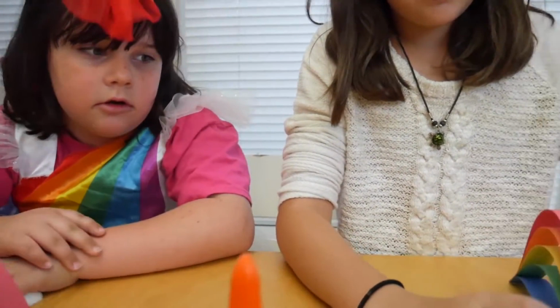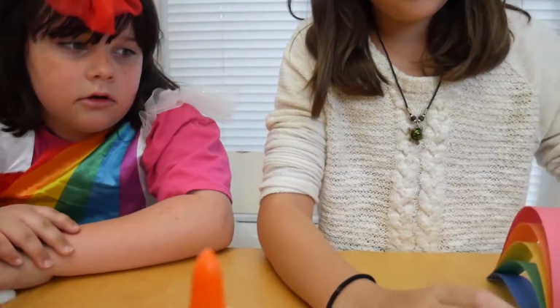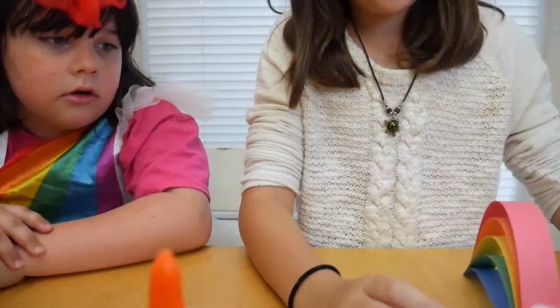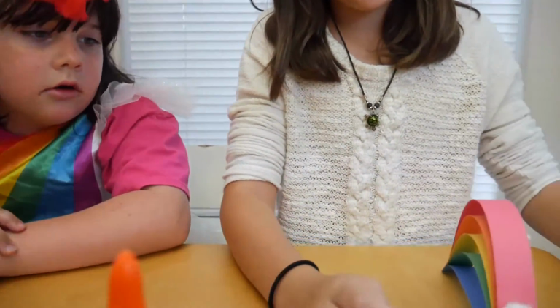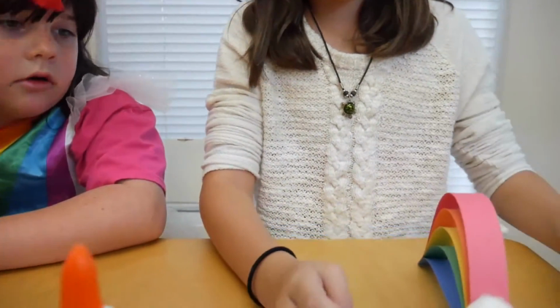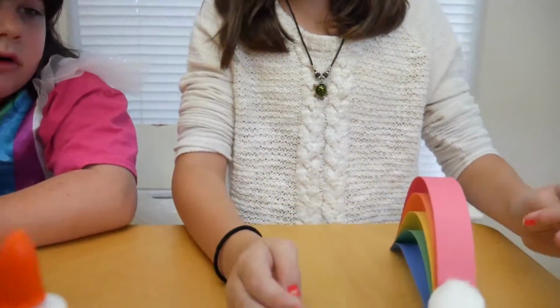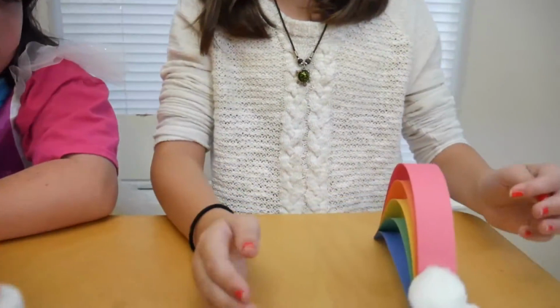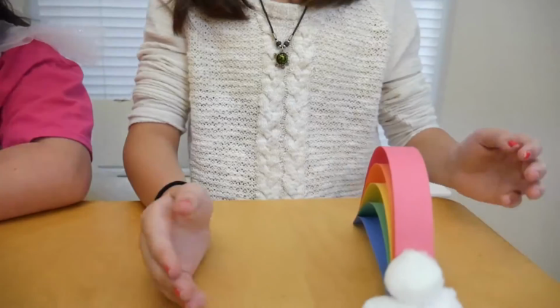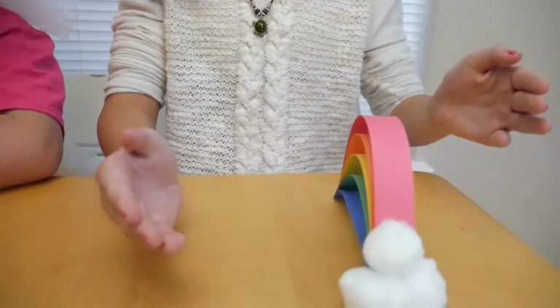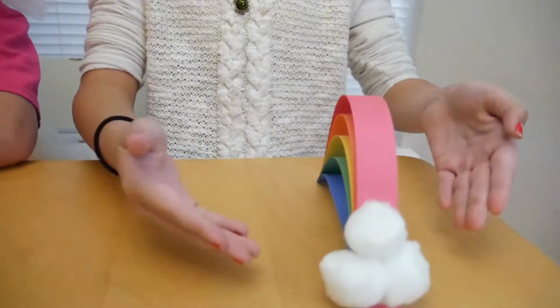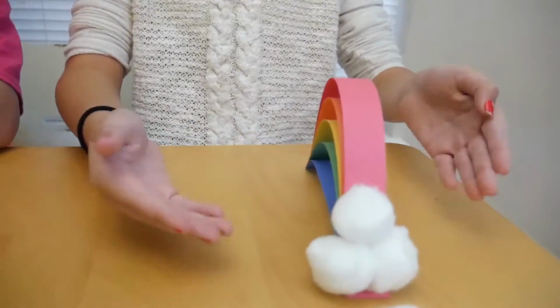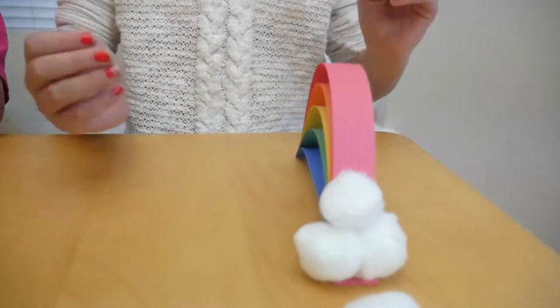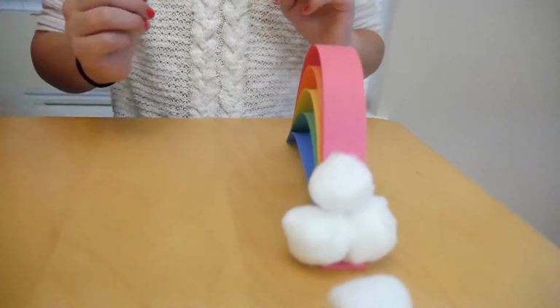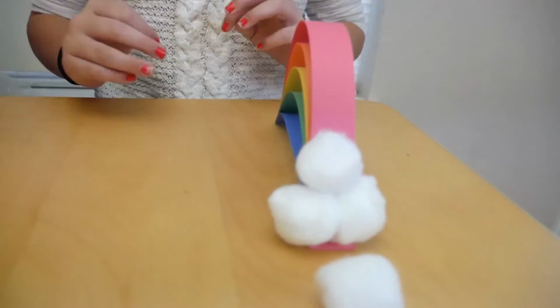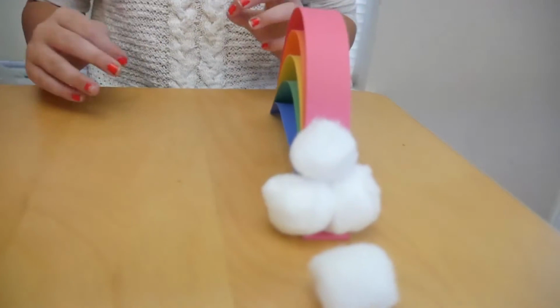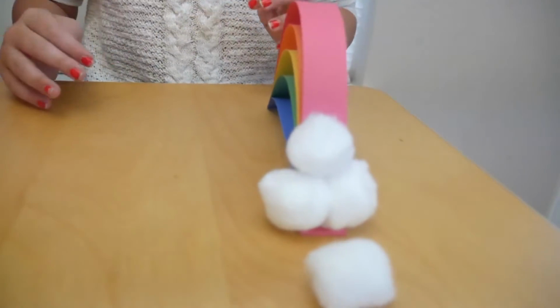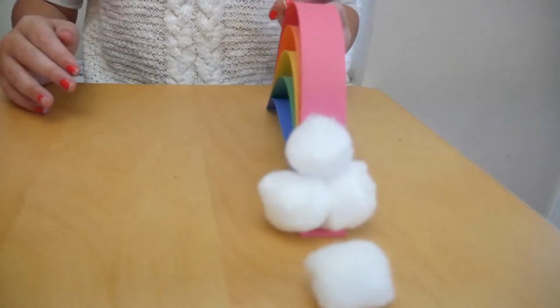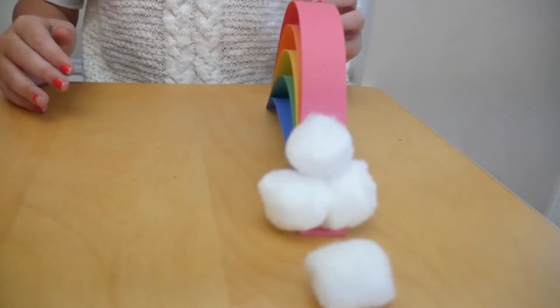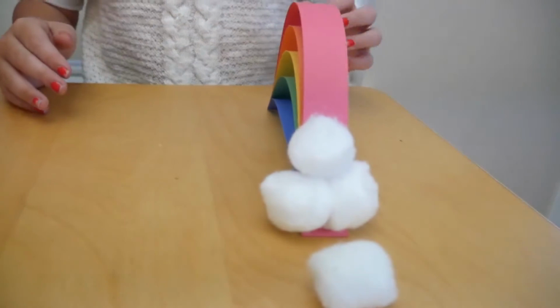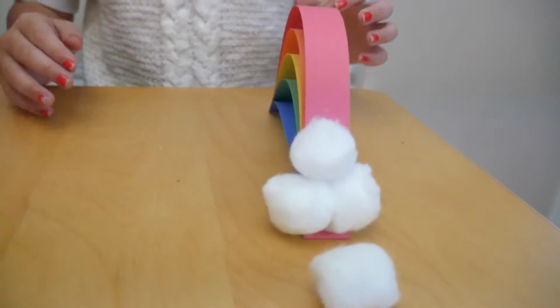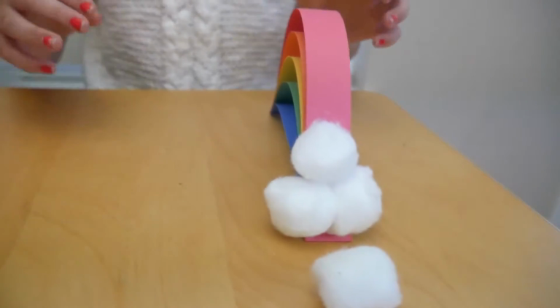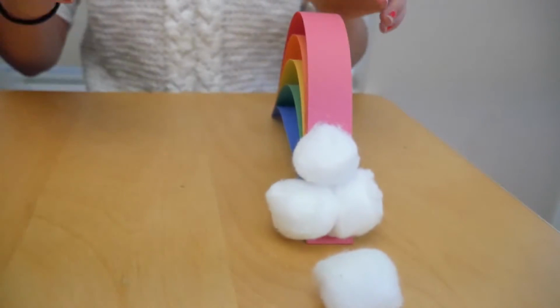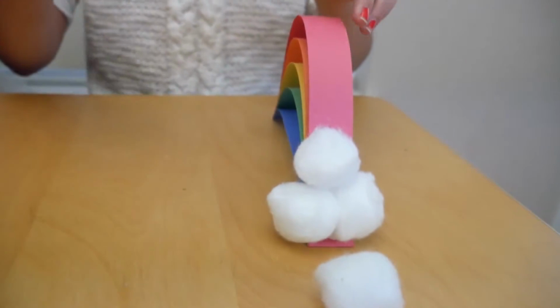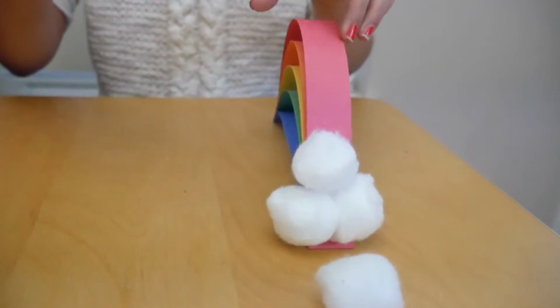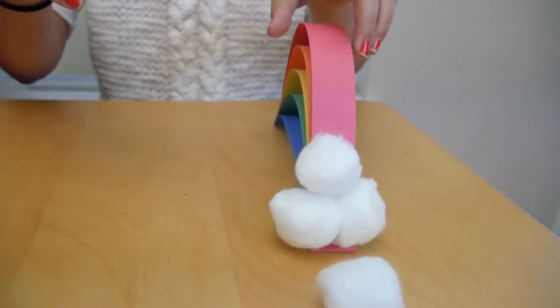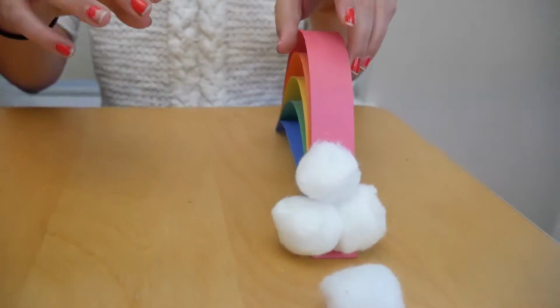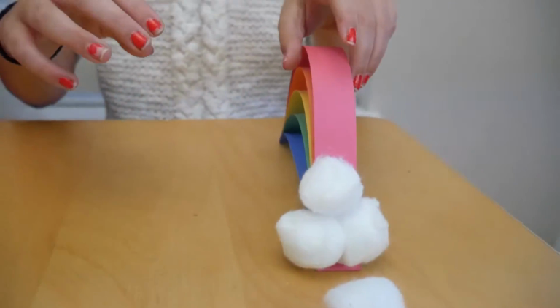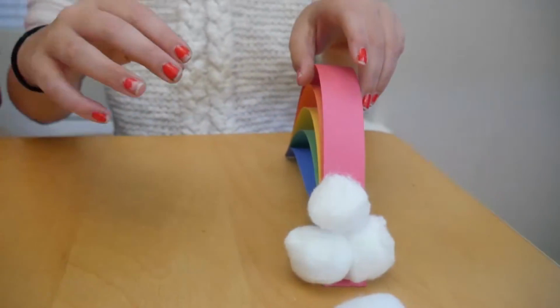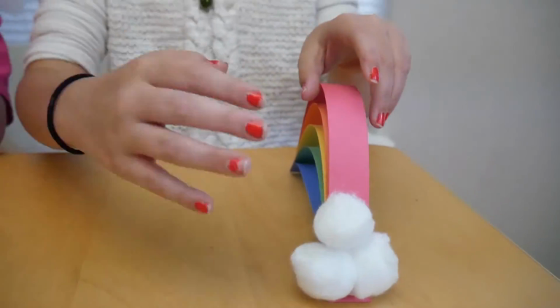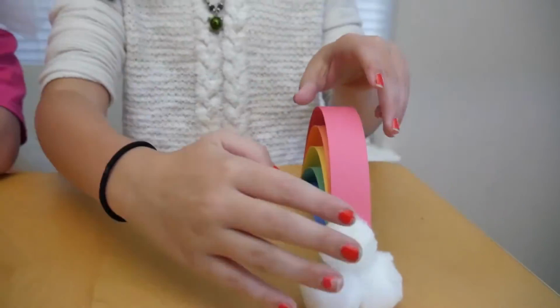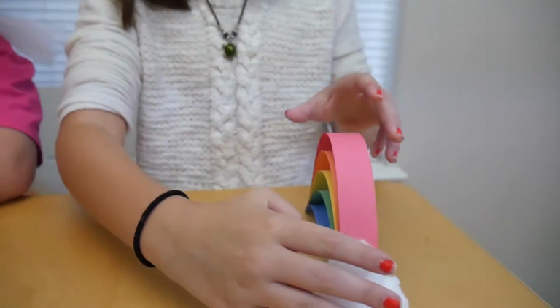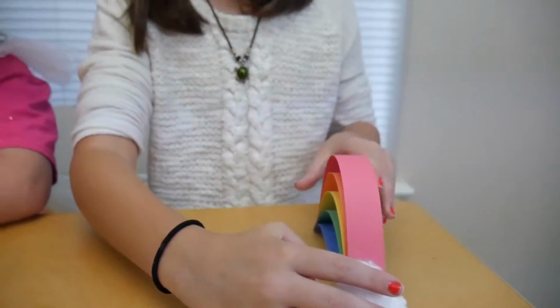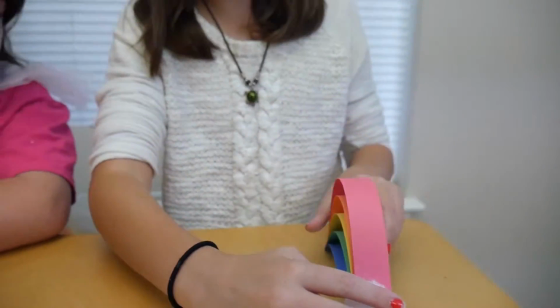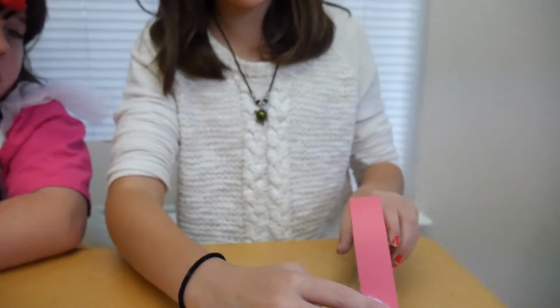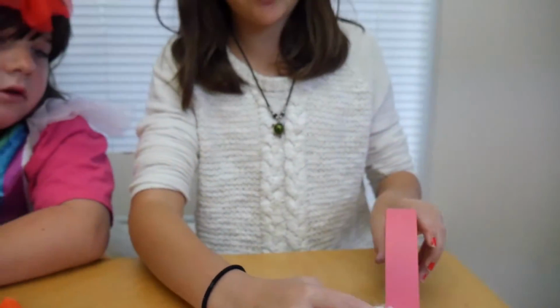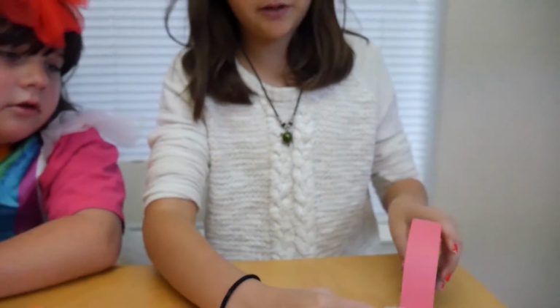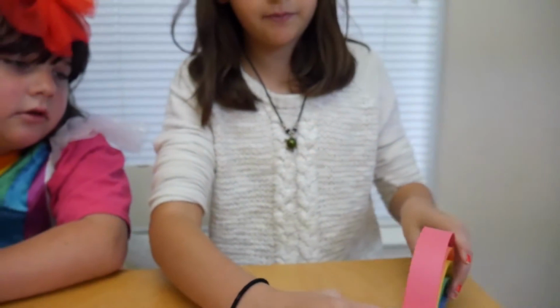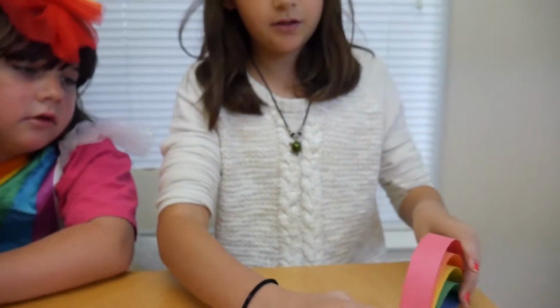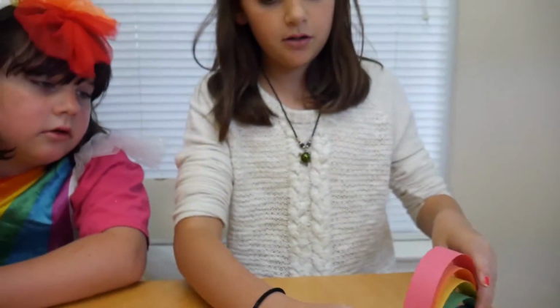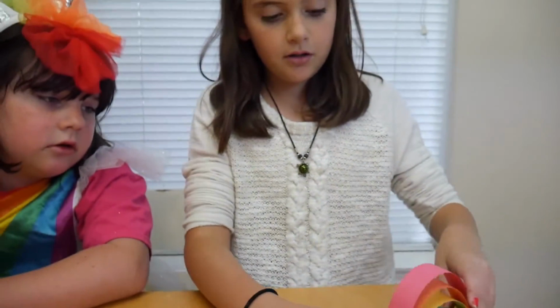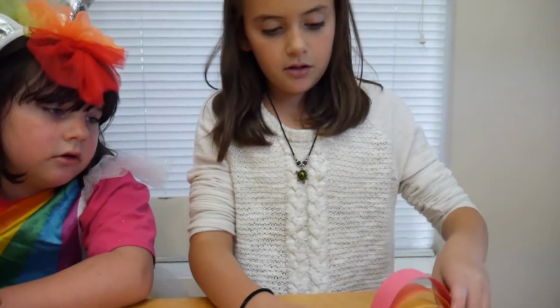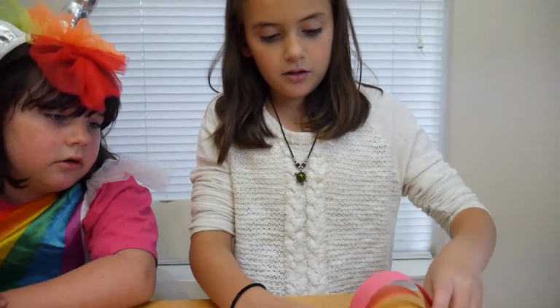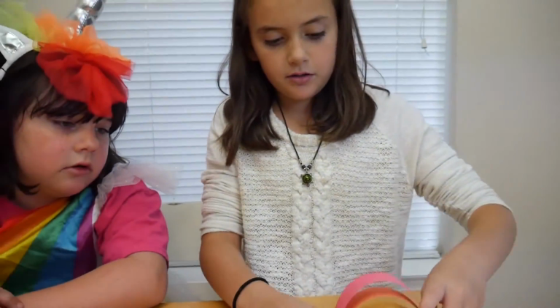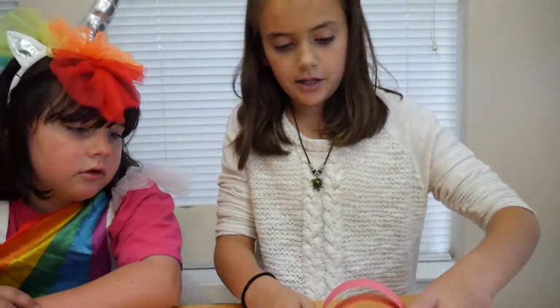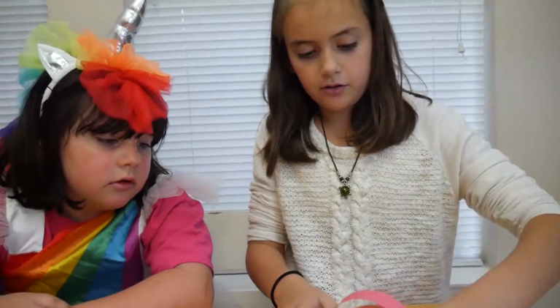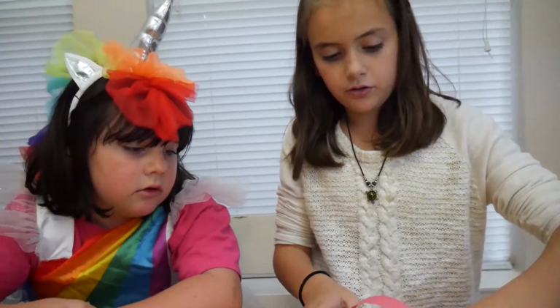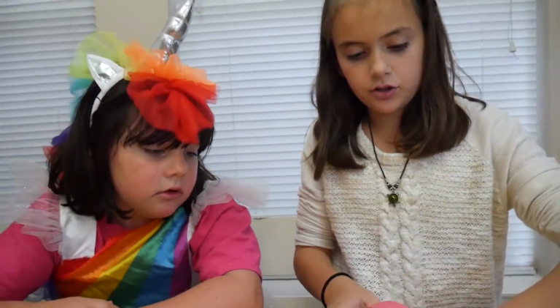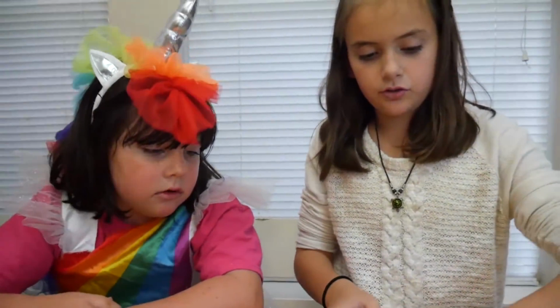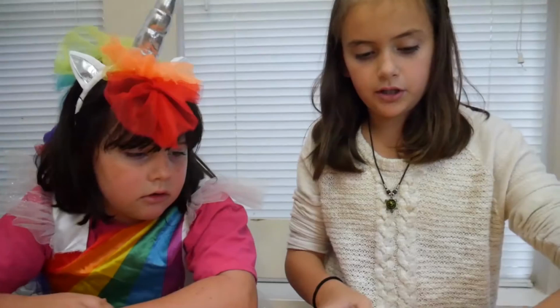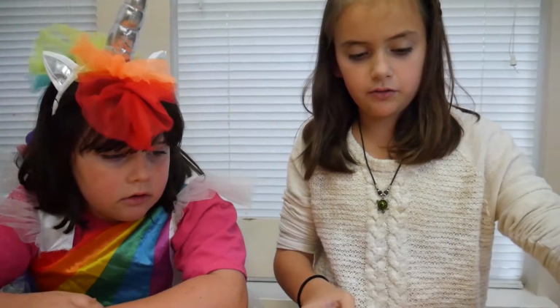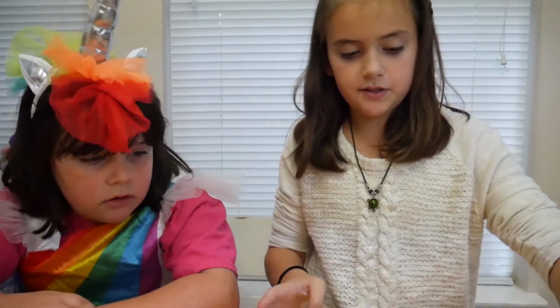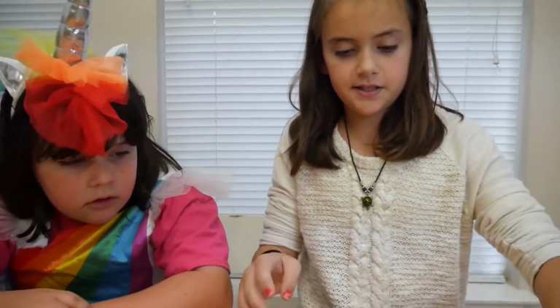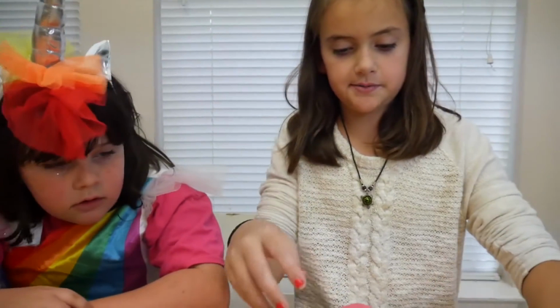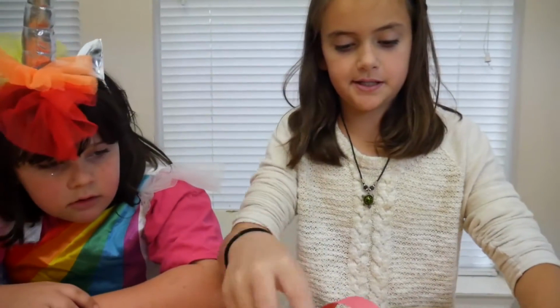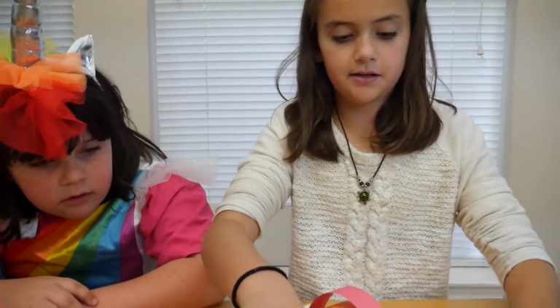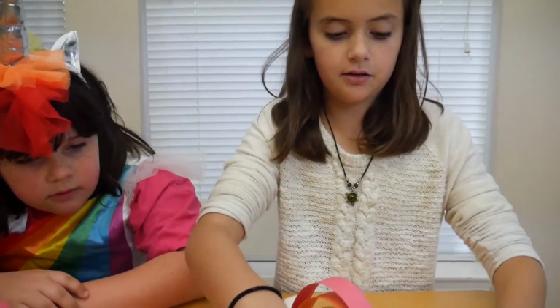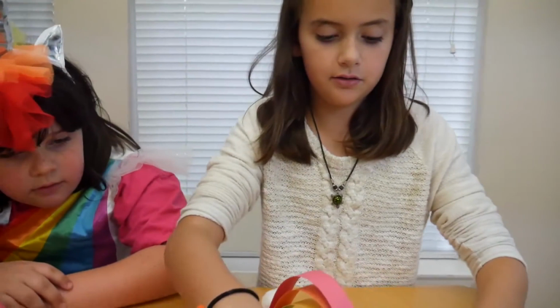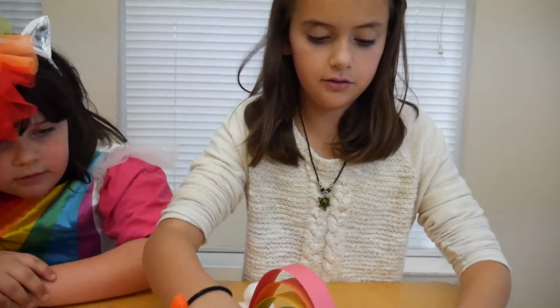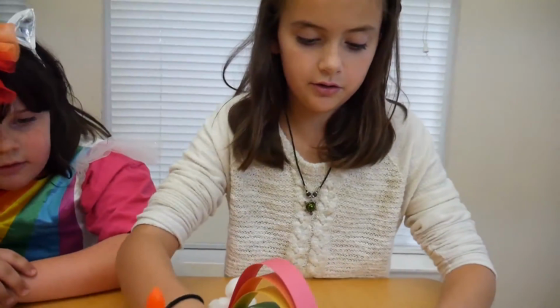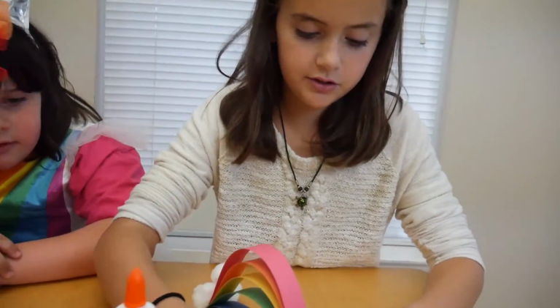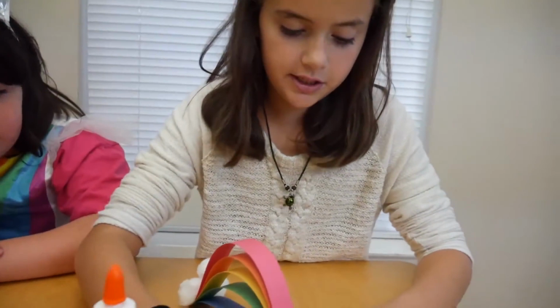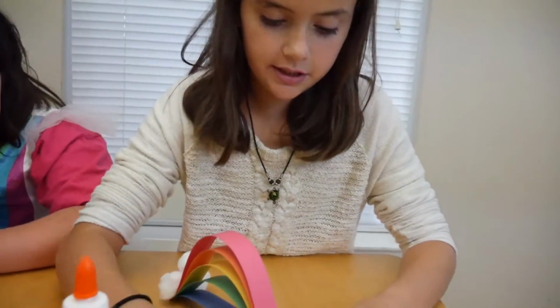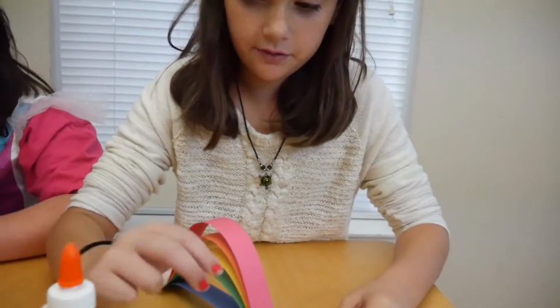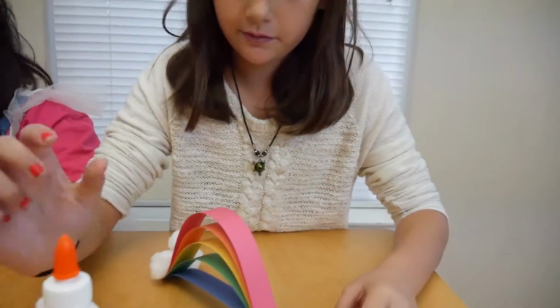So it's gonna look like that. You can do it any kind of way. Let that dry. Now you can do that on the other side.